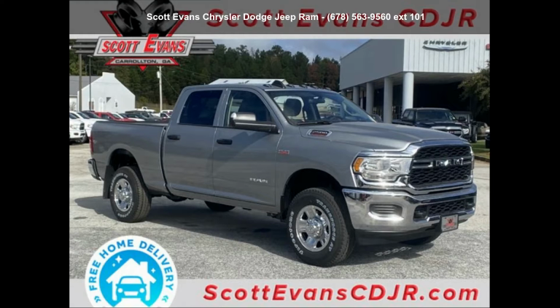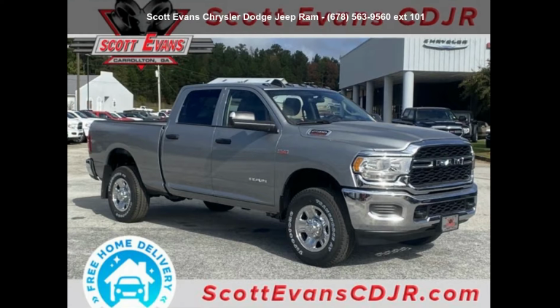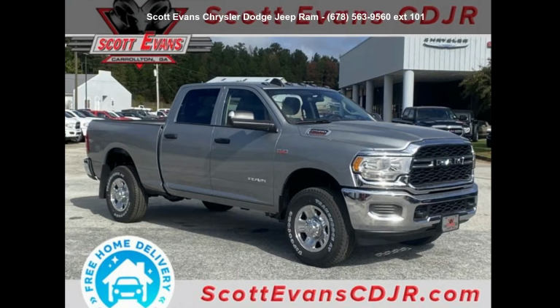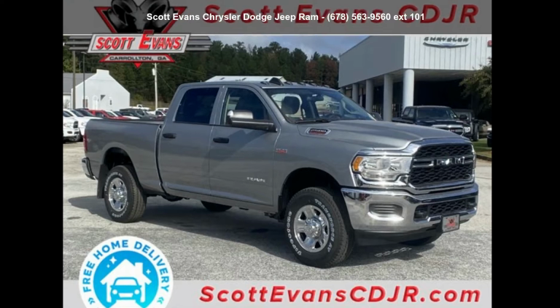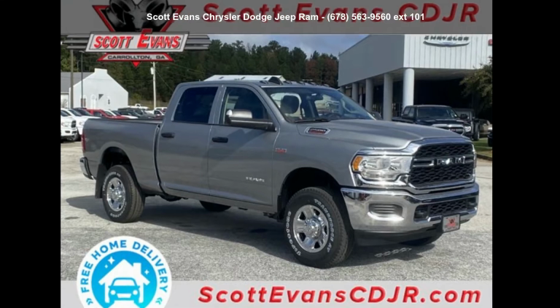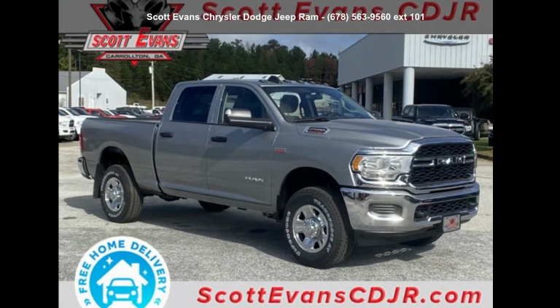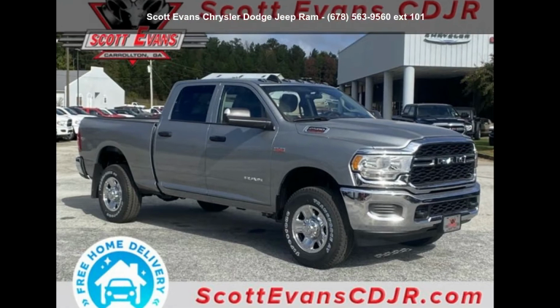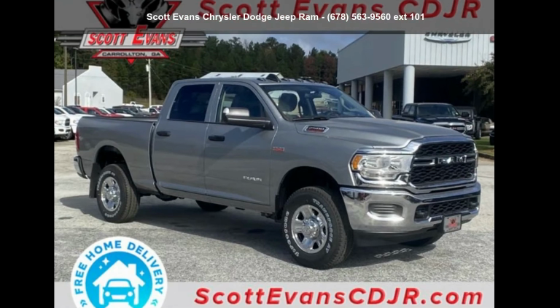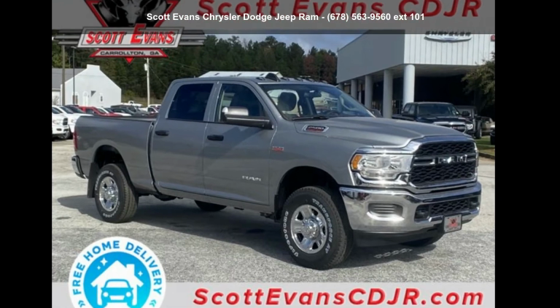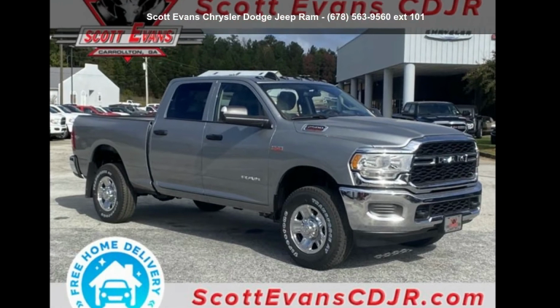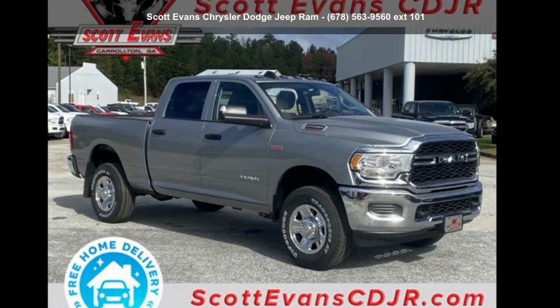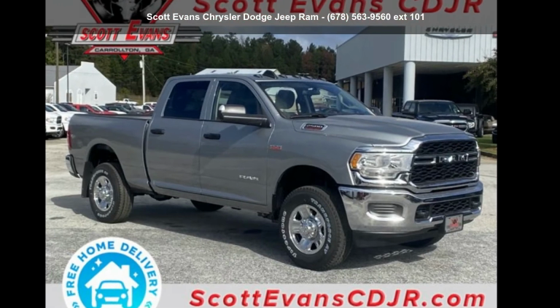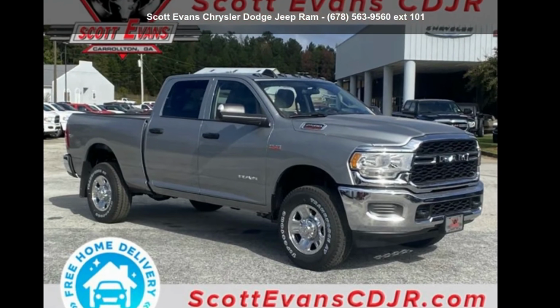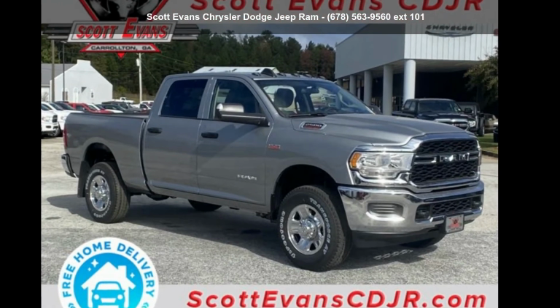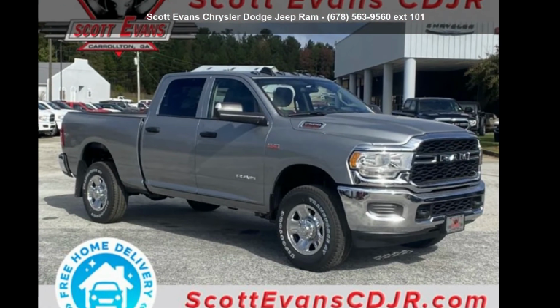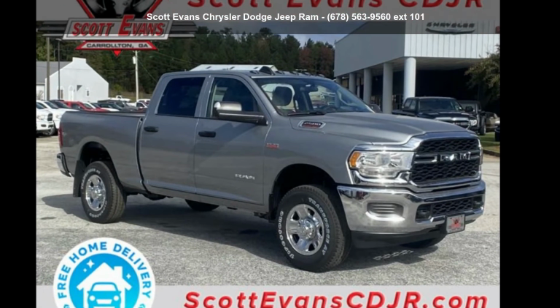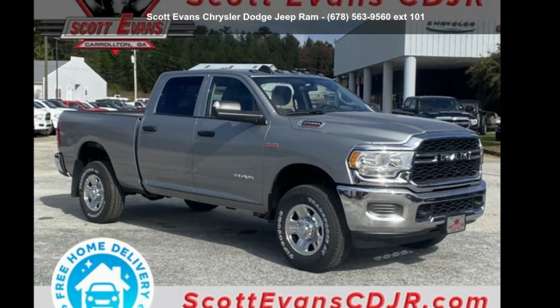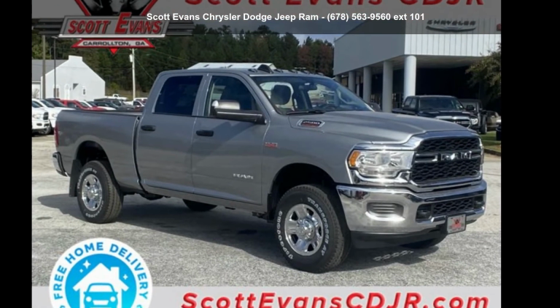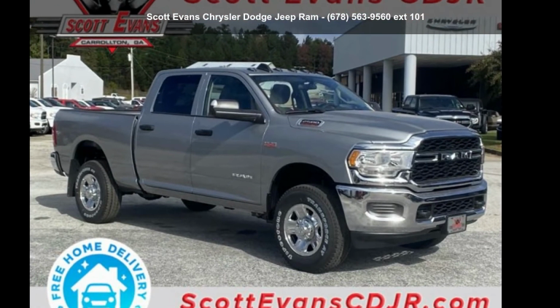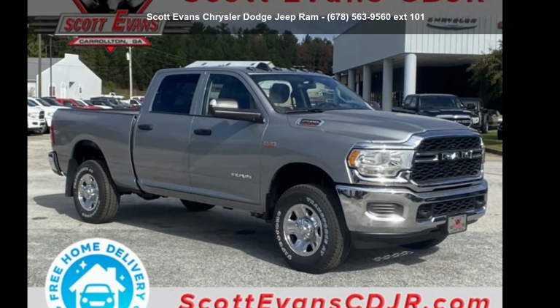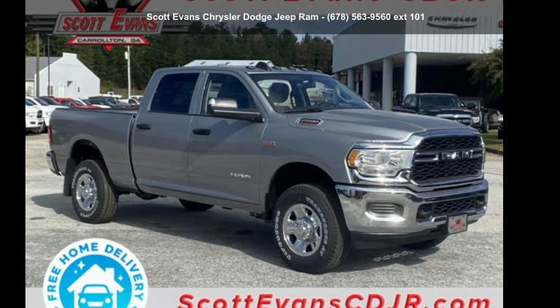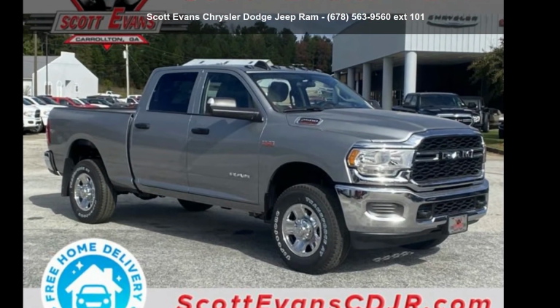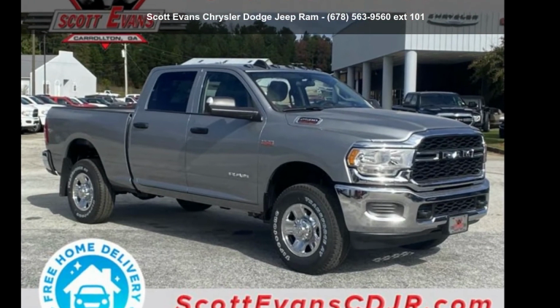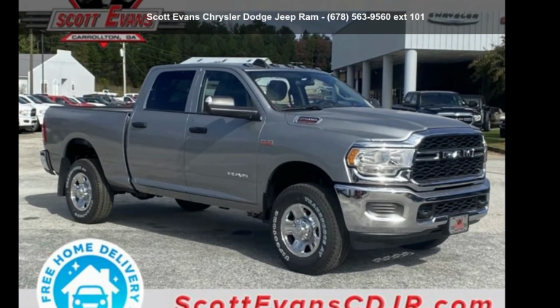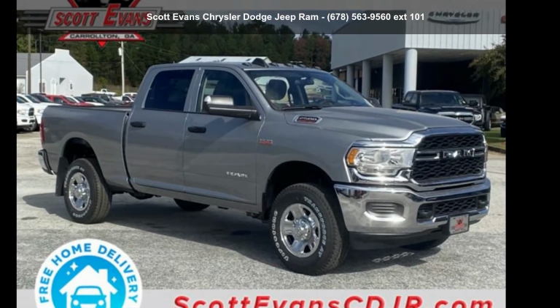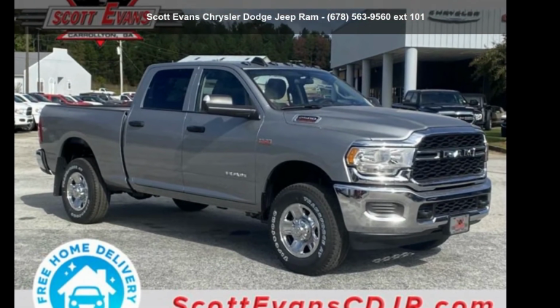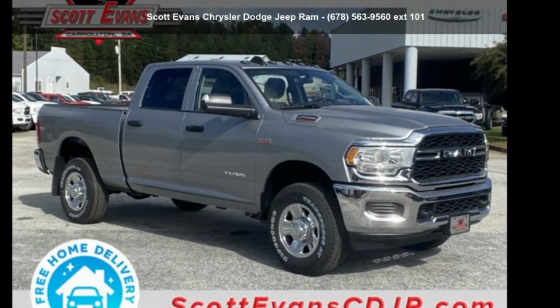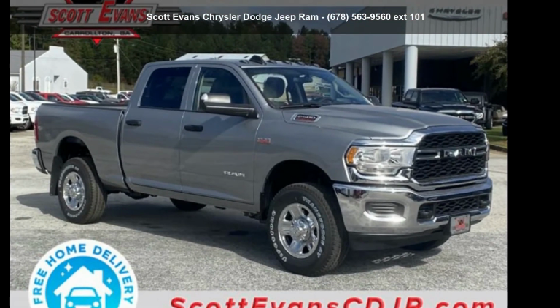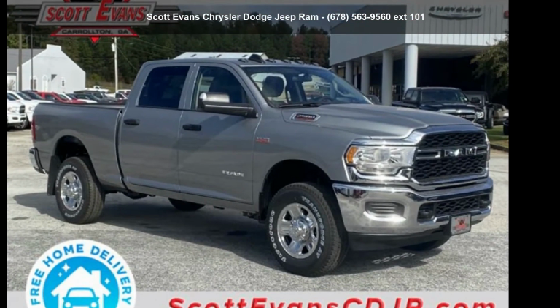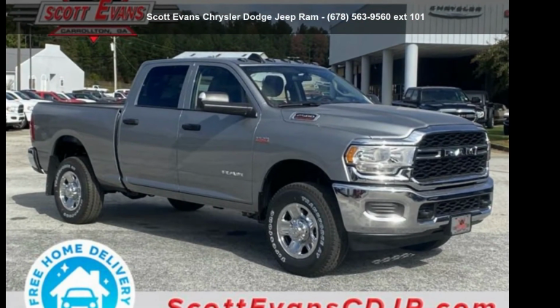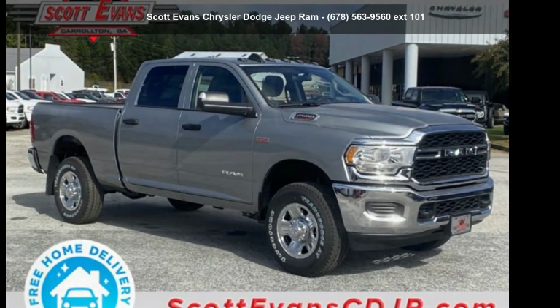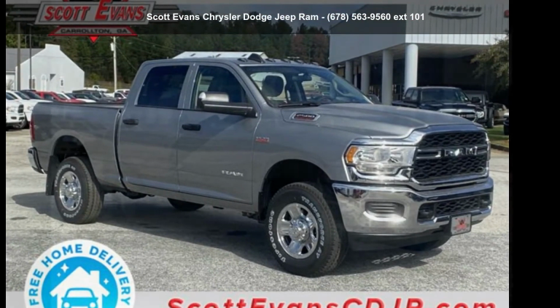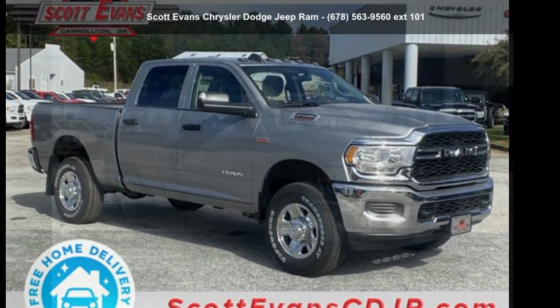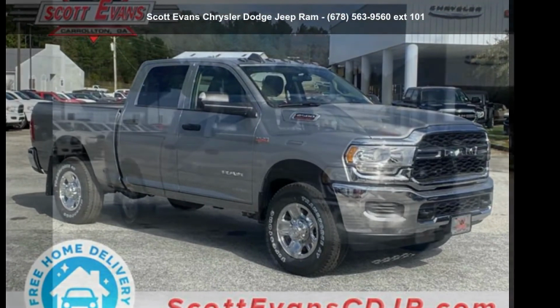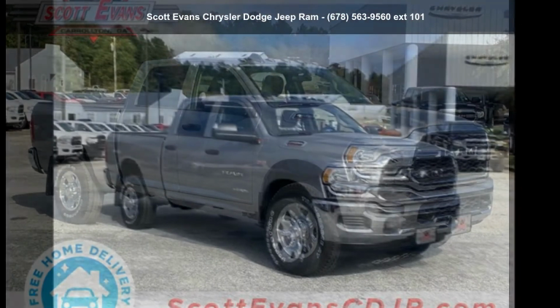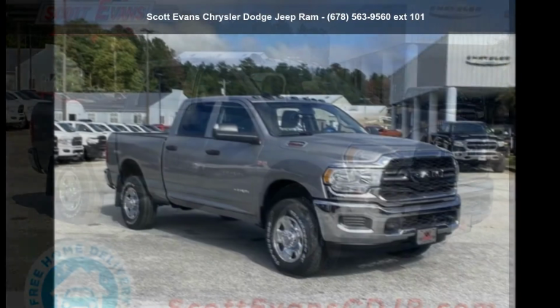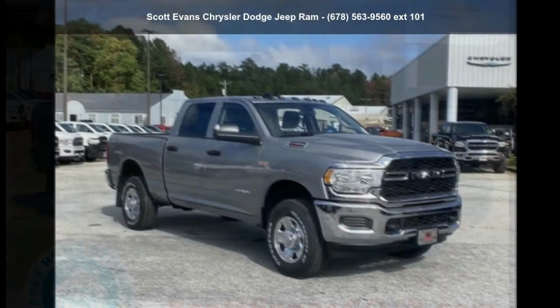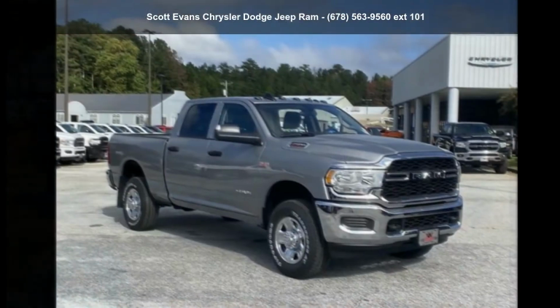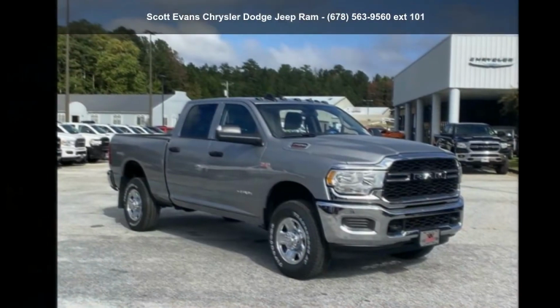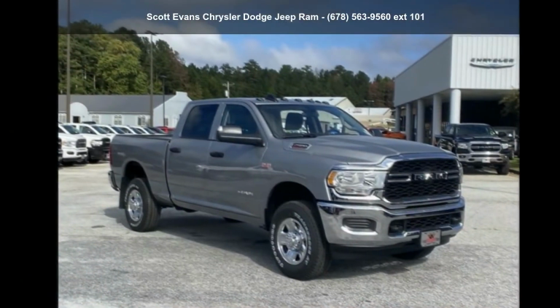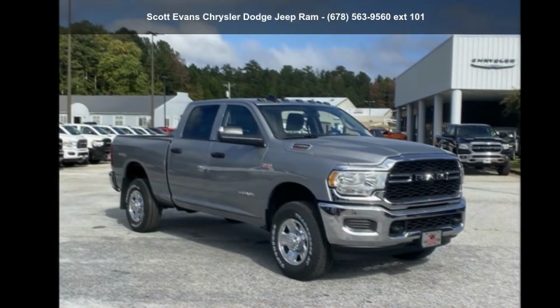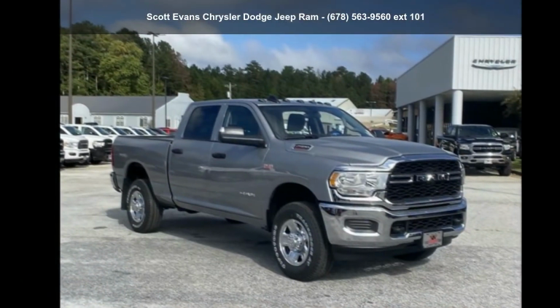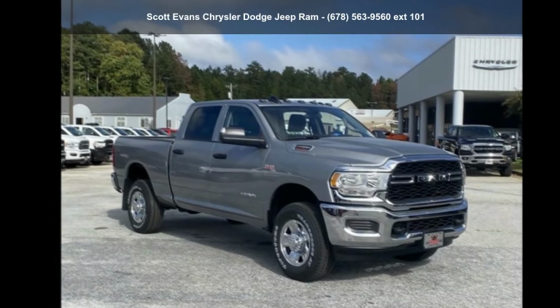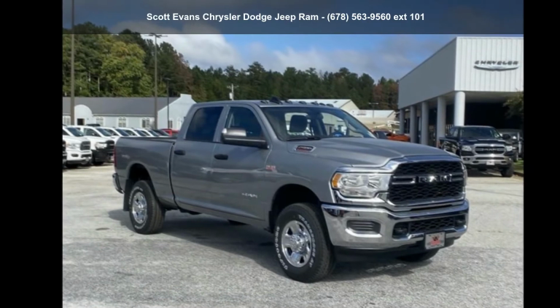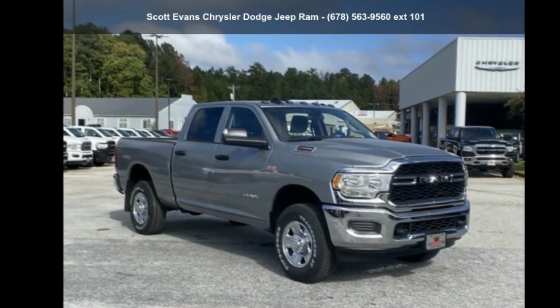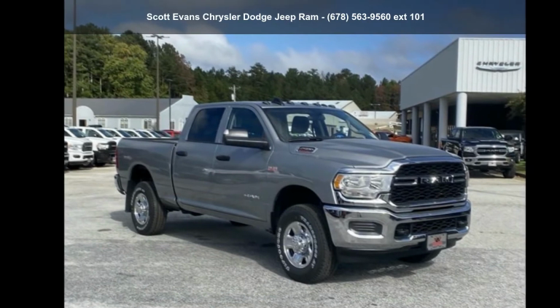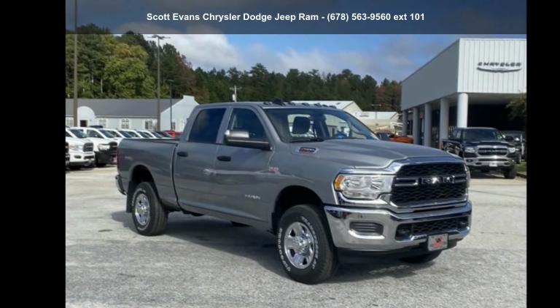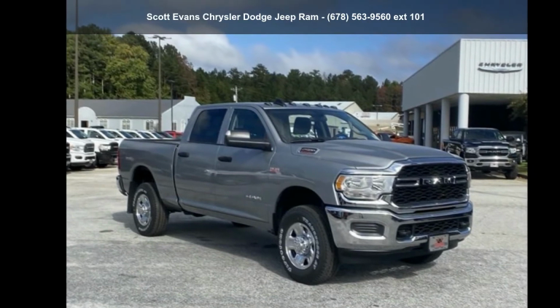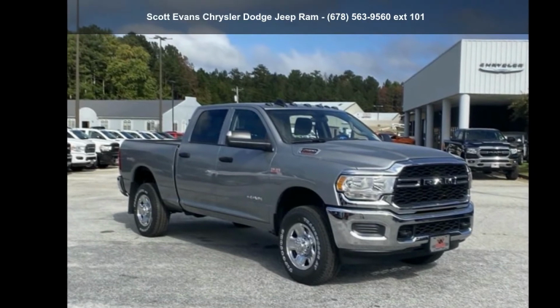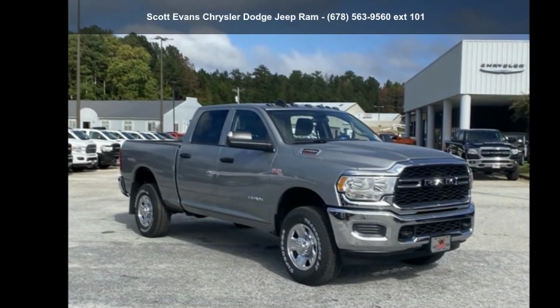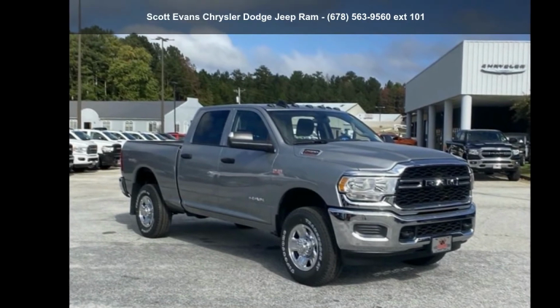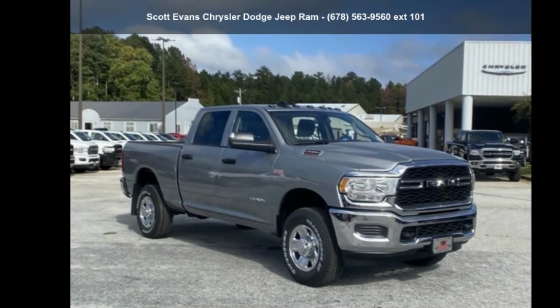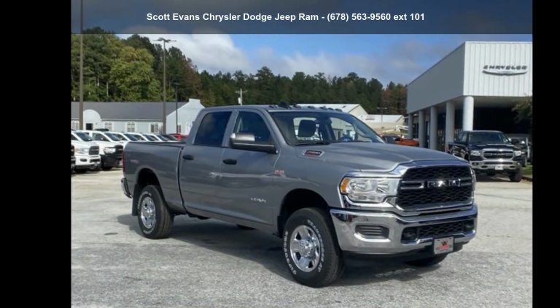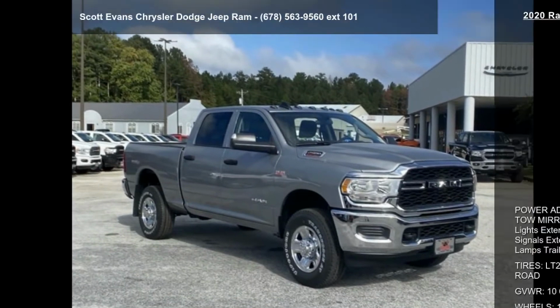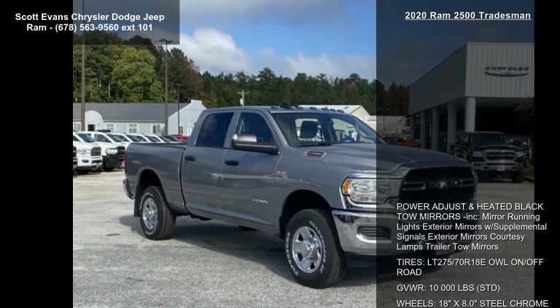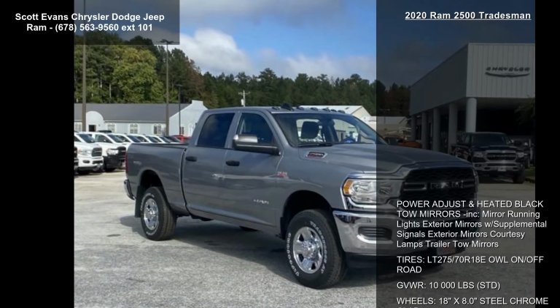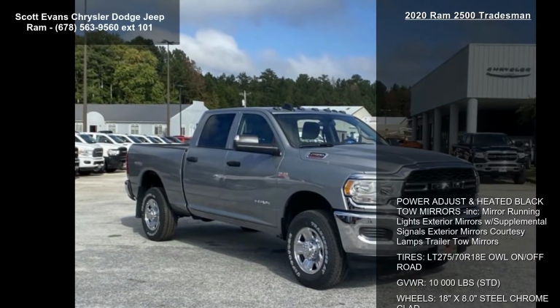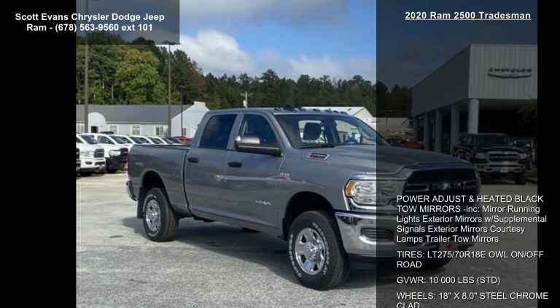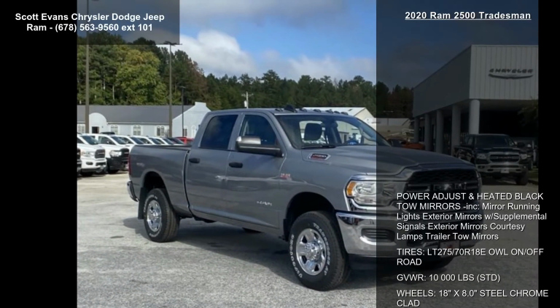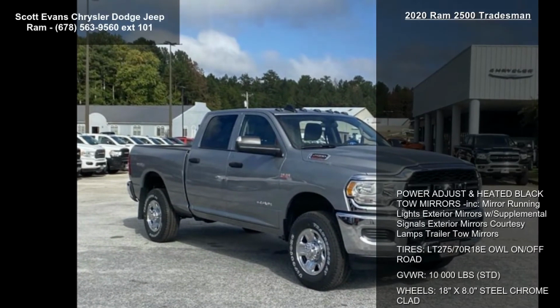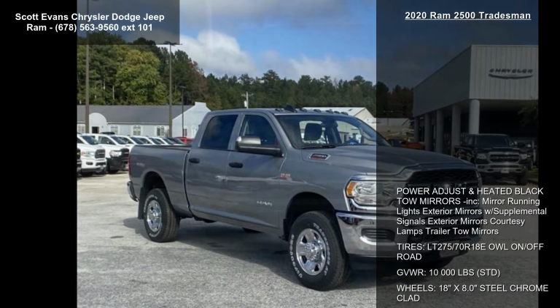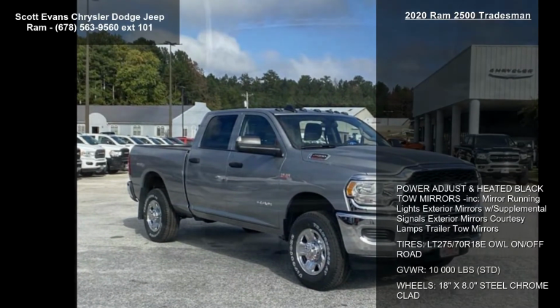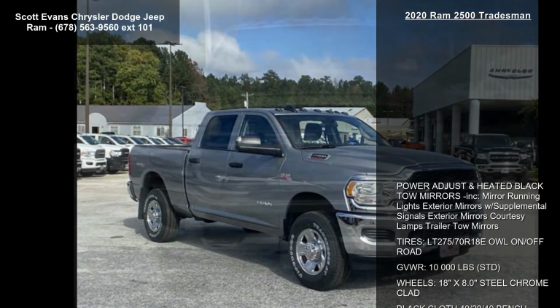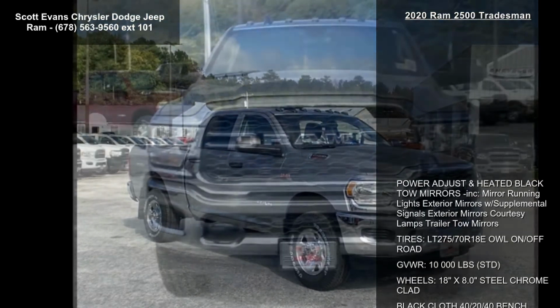Check out this Ram 2020 2500 Tradesman. If you are looking for a first-rate auto, this one could be yours today.